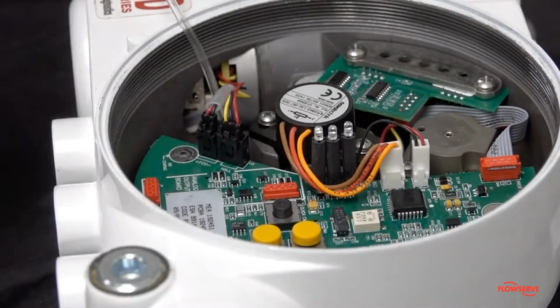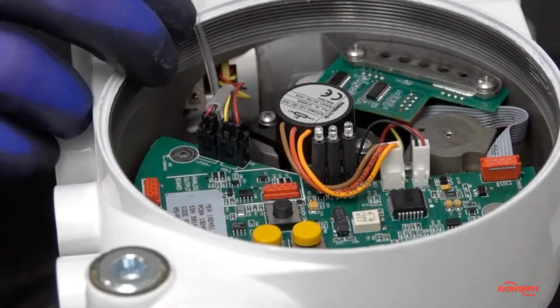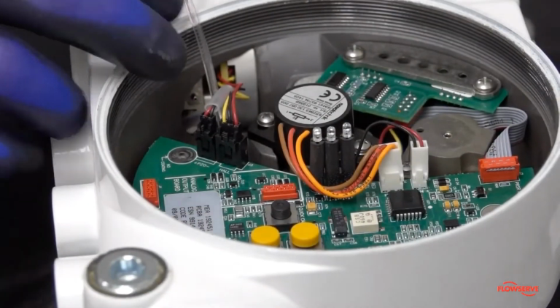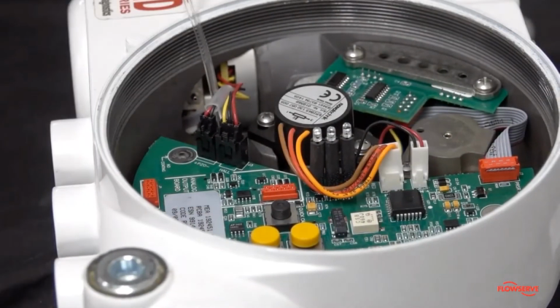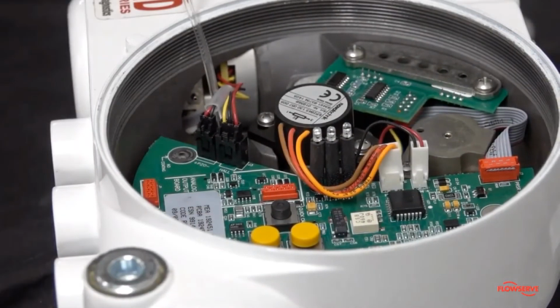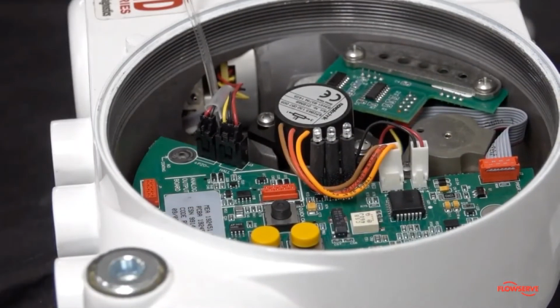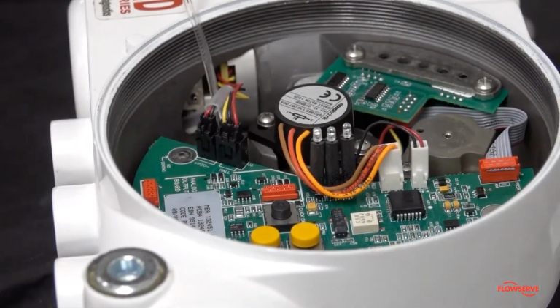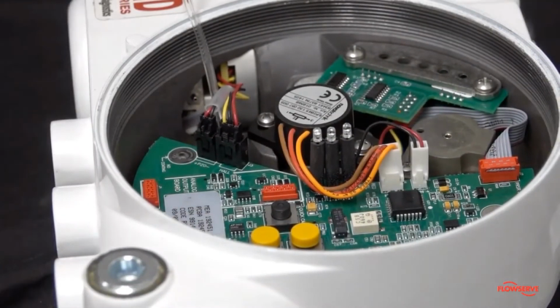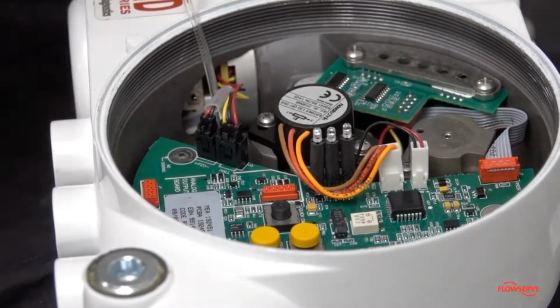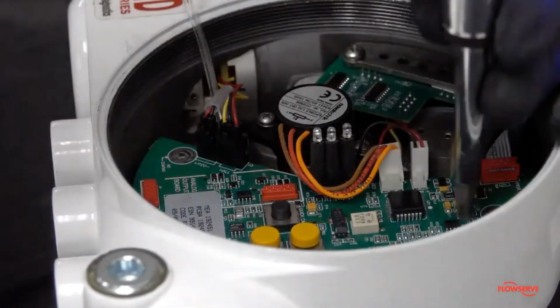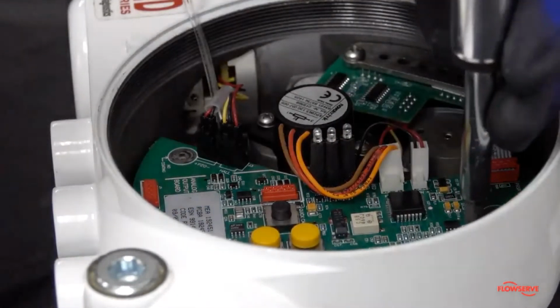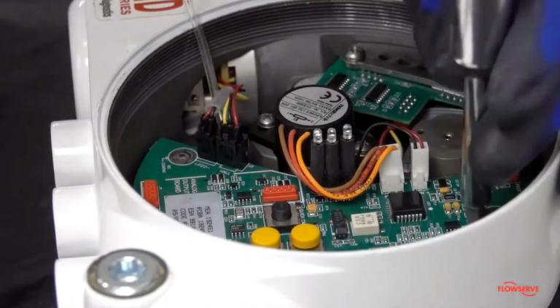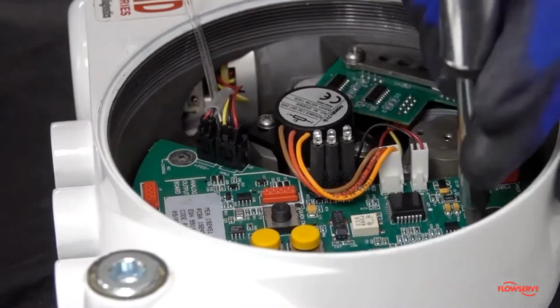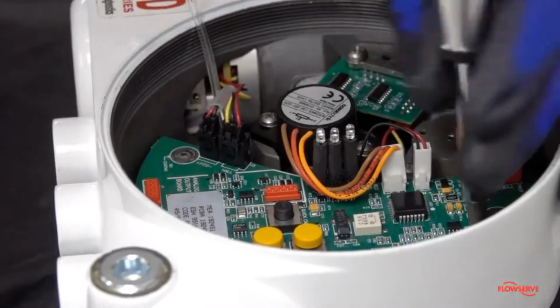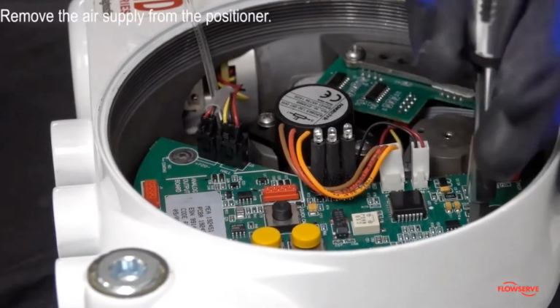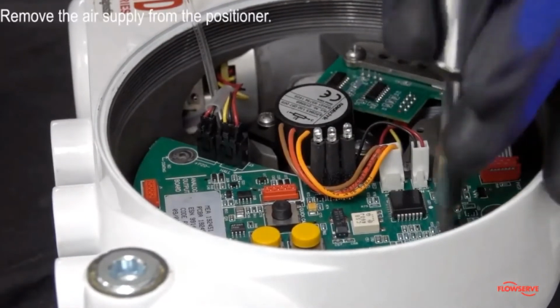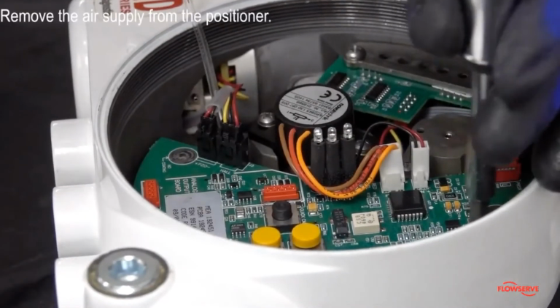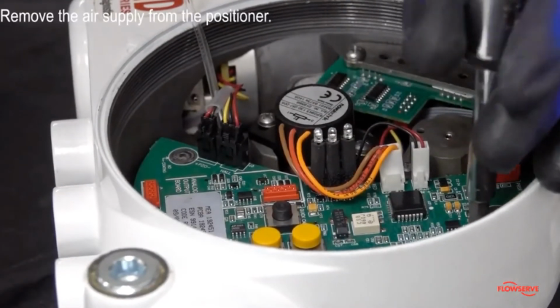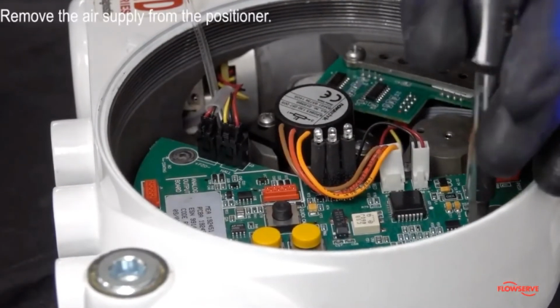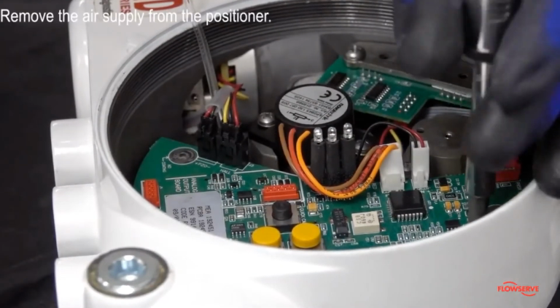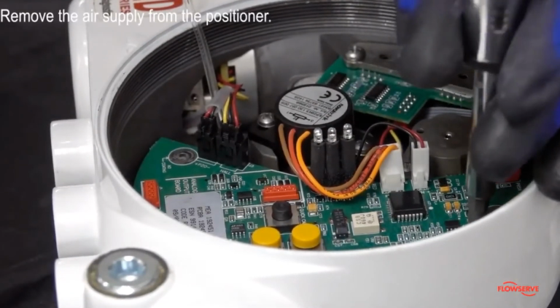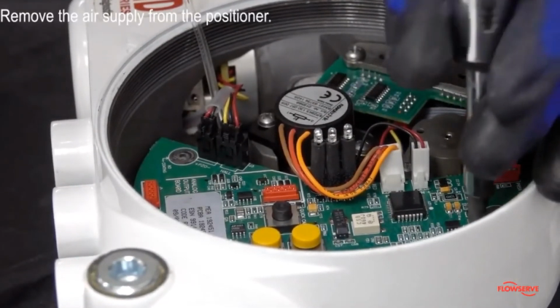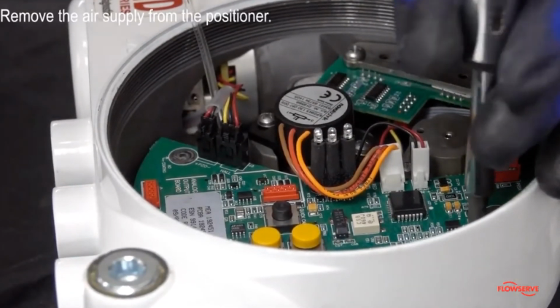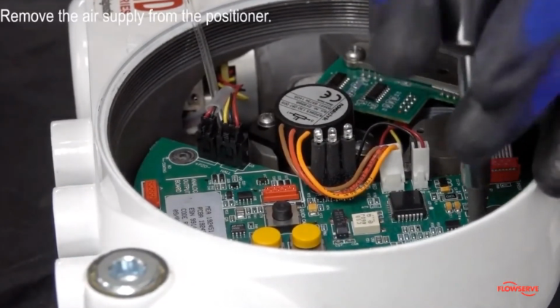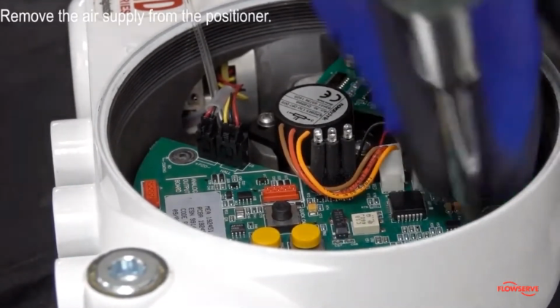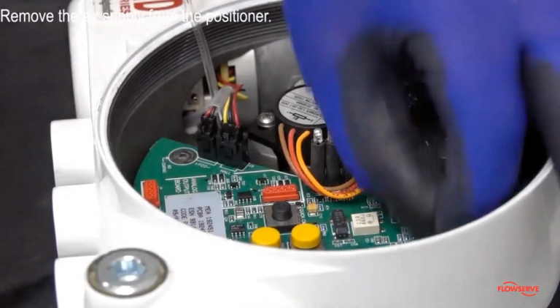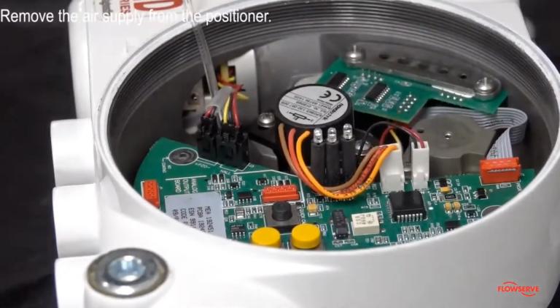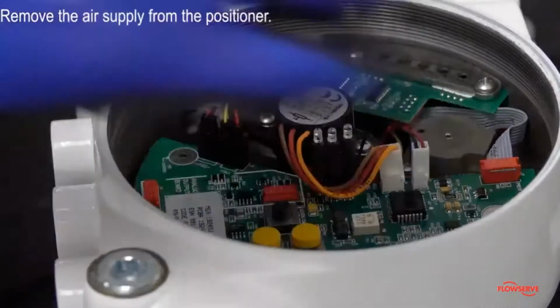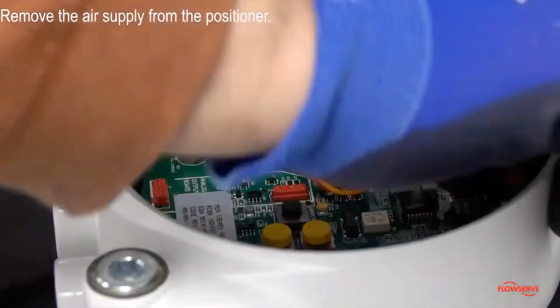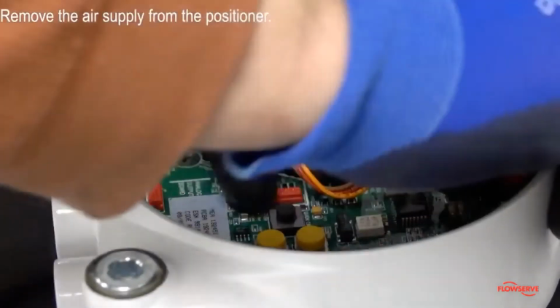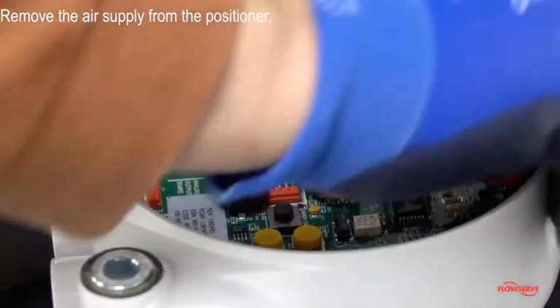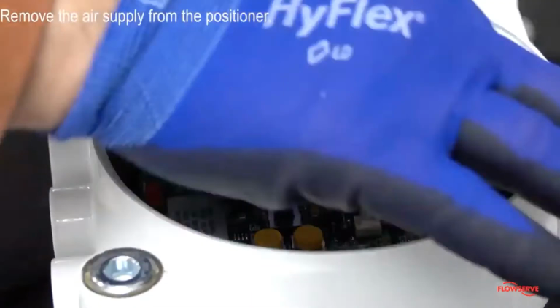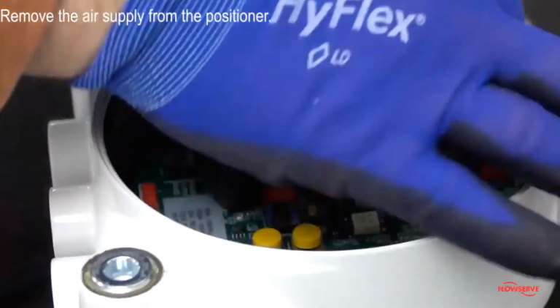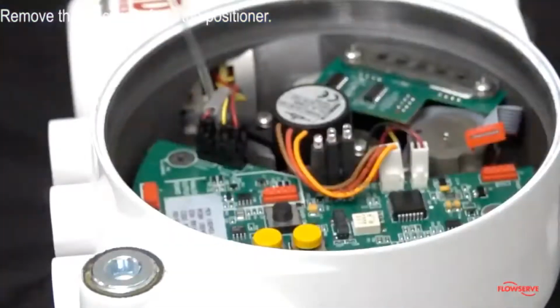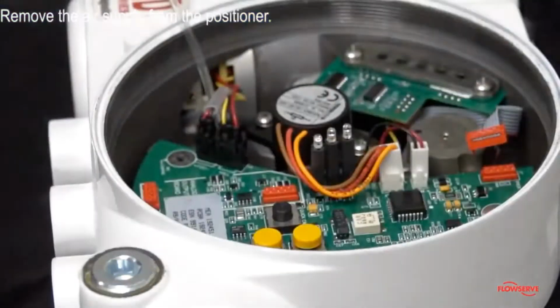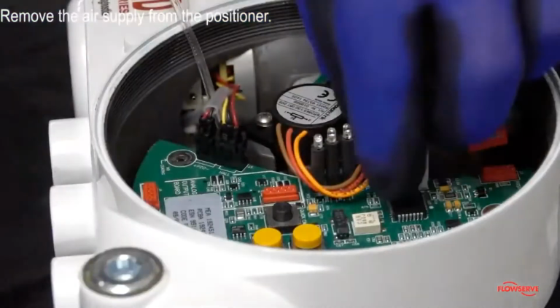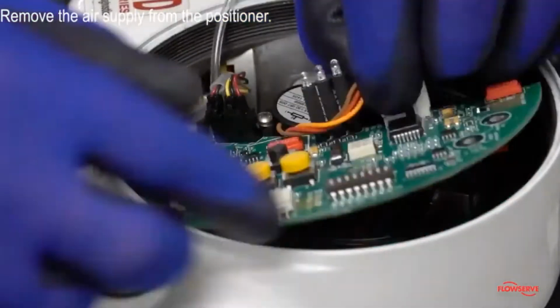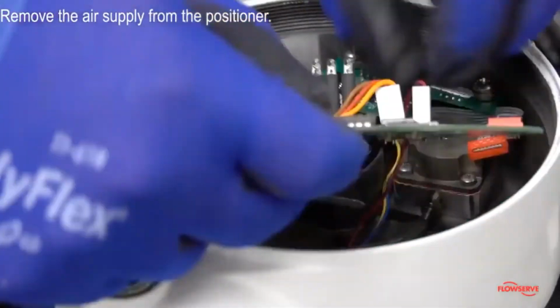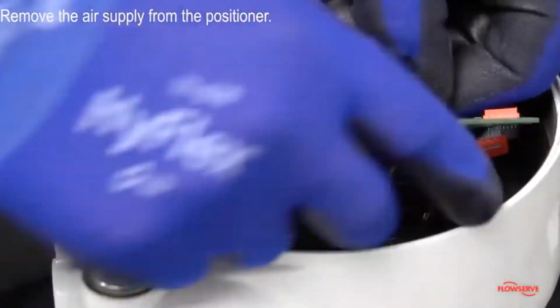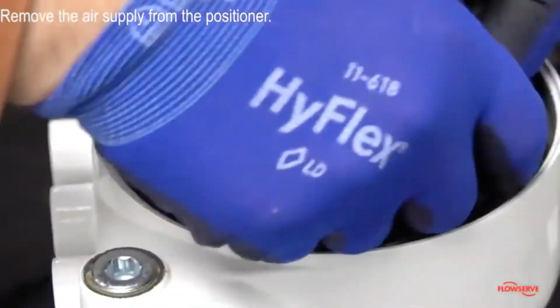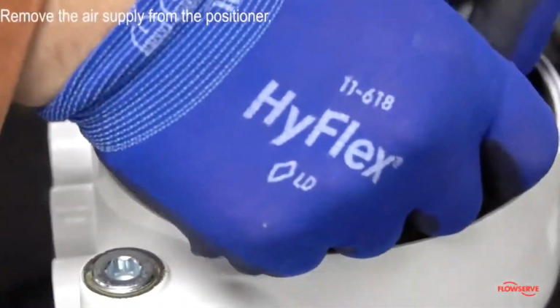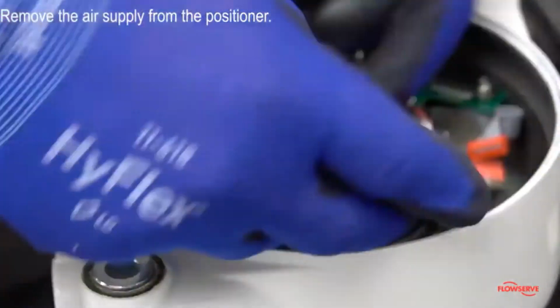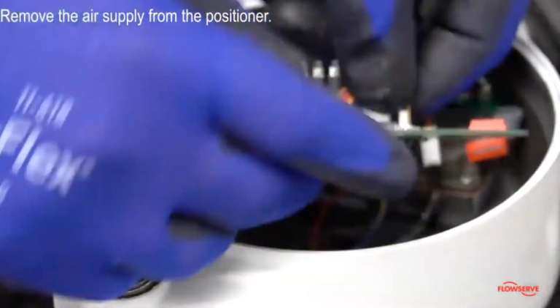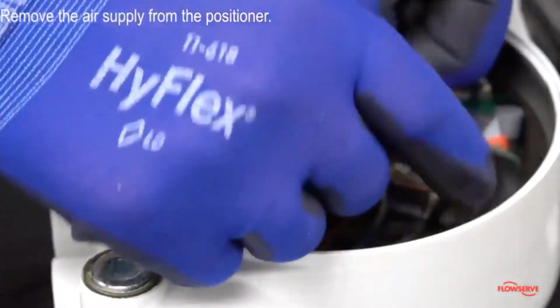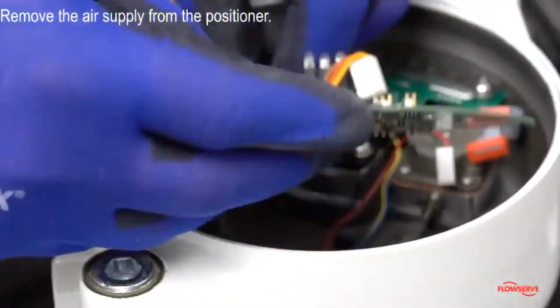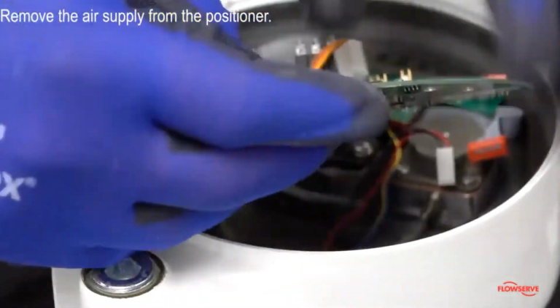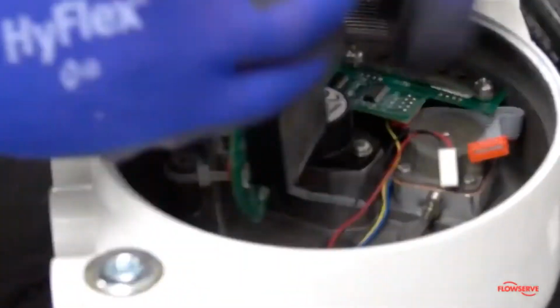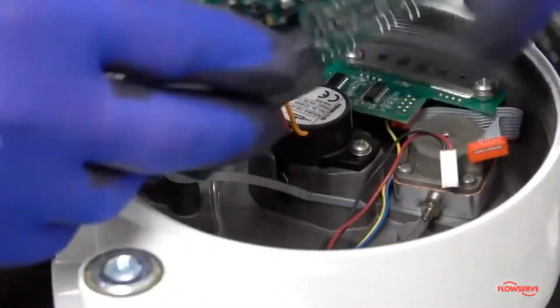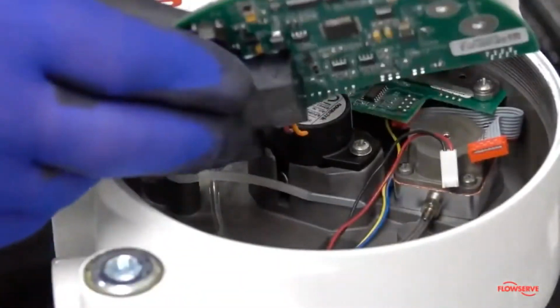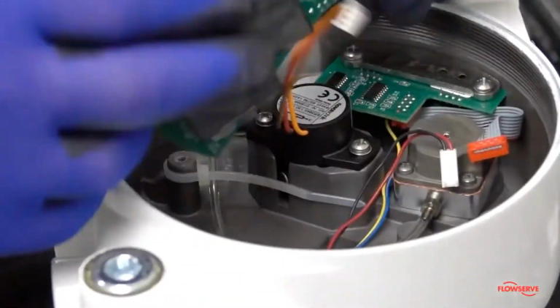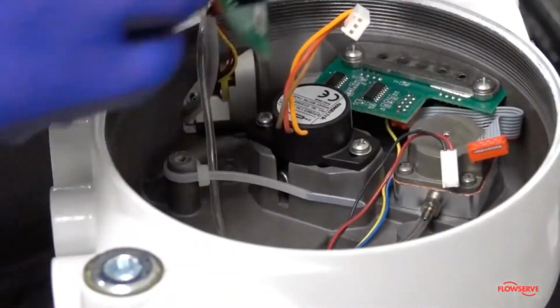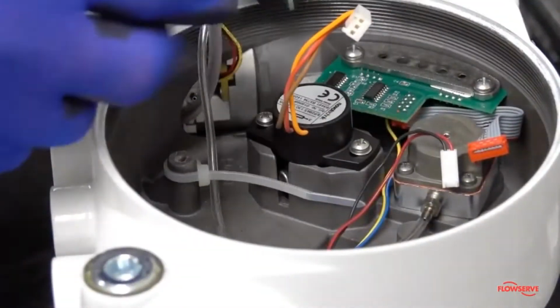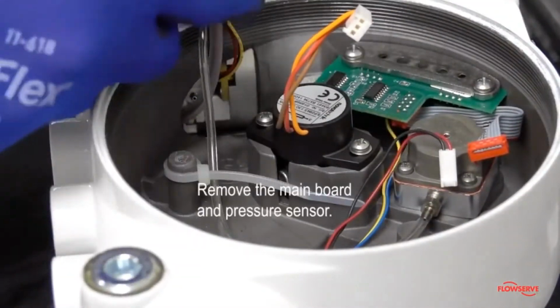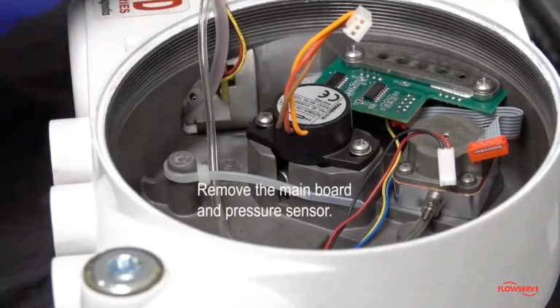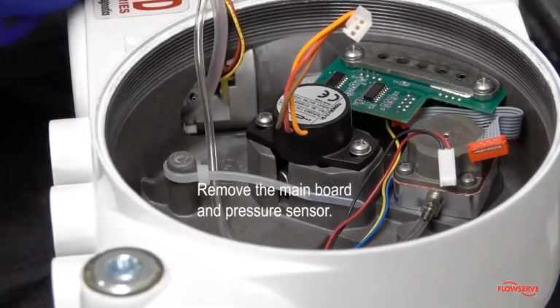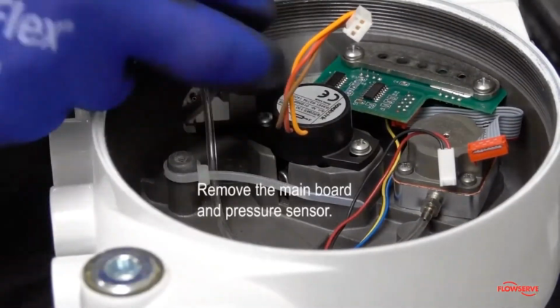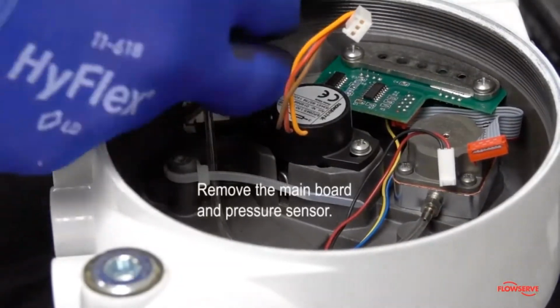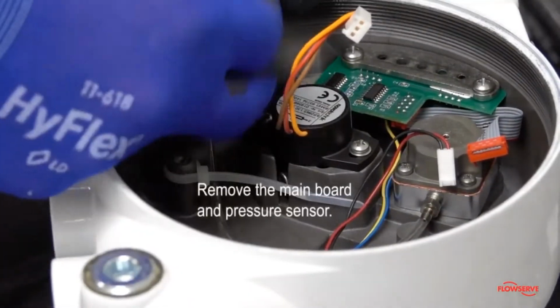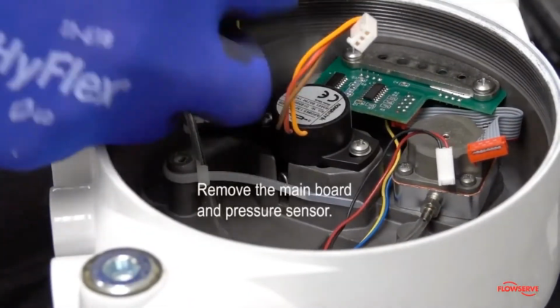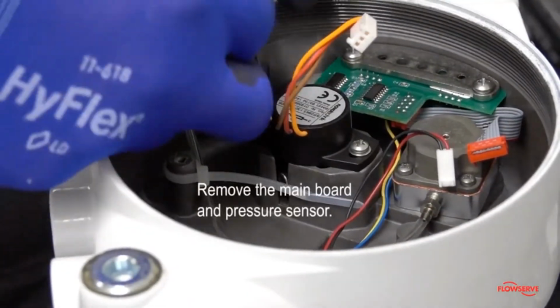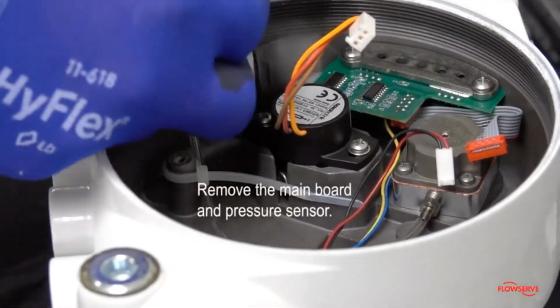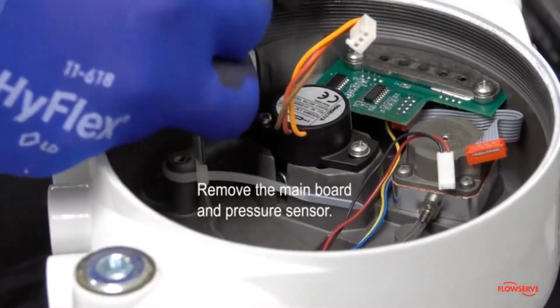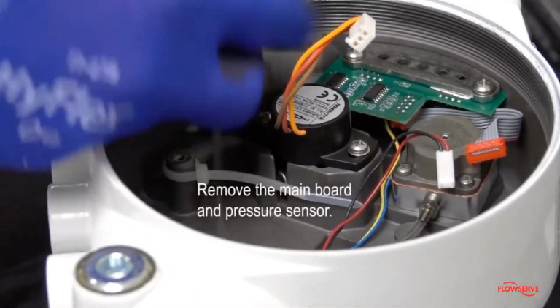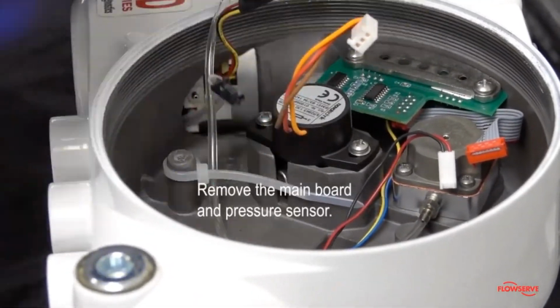To replace the regulator, first remove the air supply from the positioner. Next, remove the main board and pressure sensor.